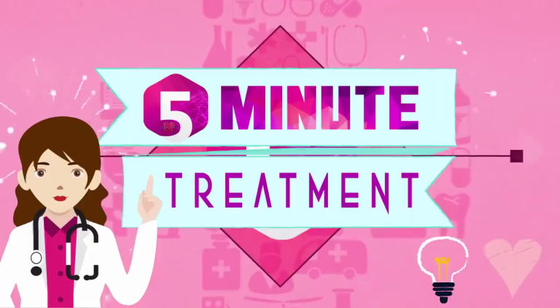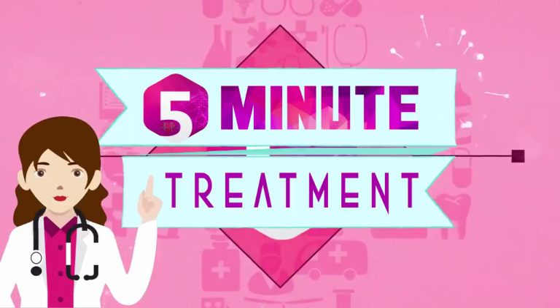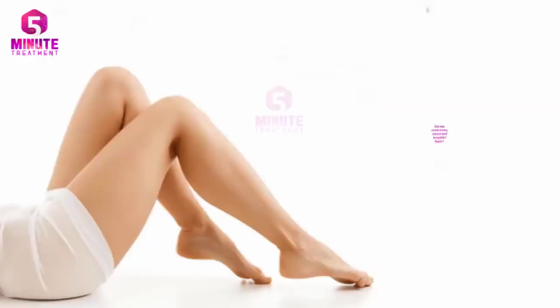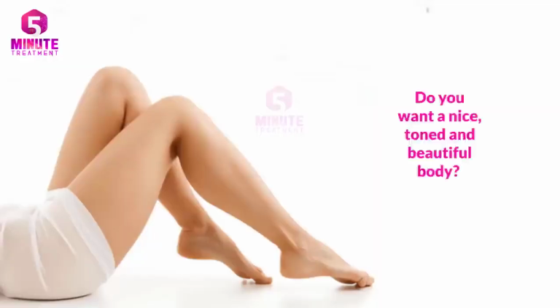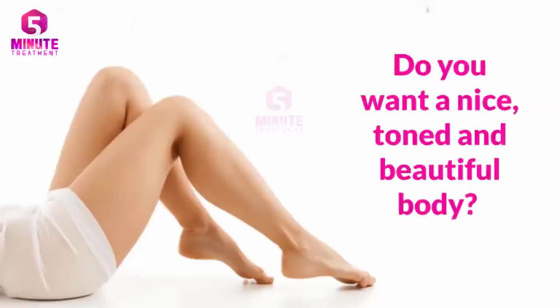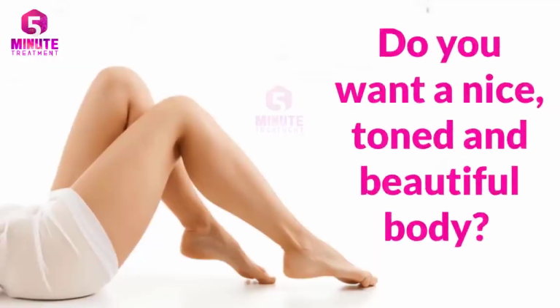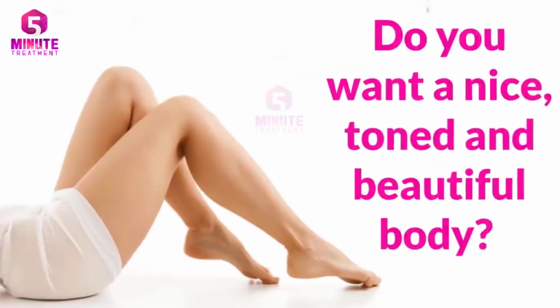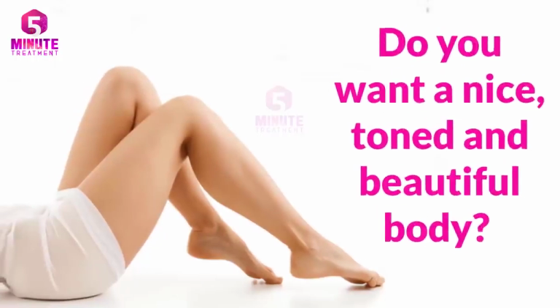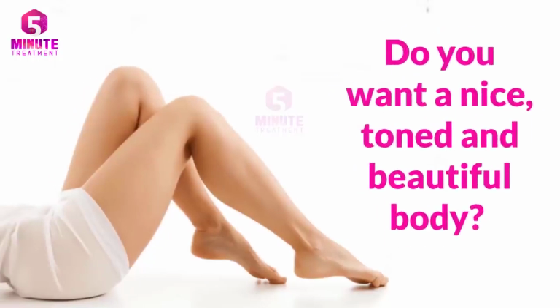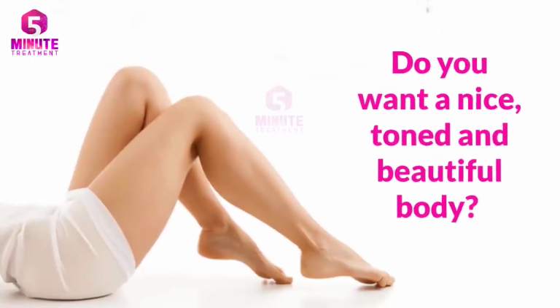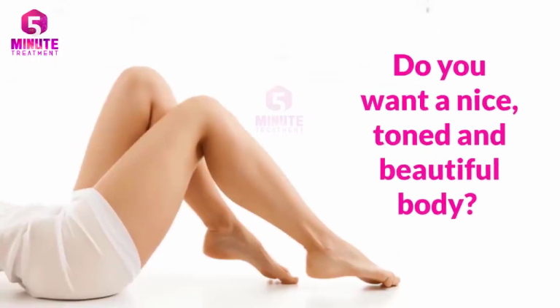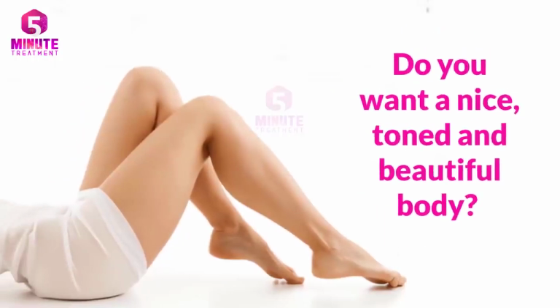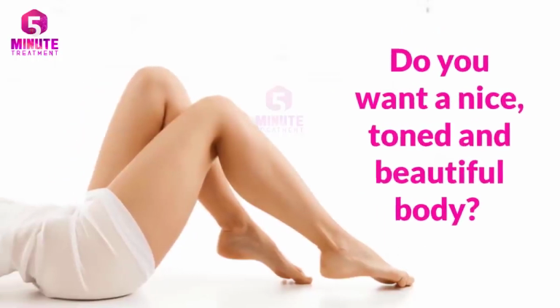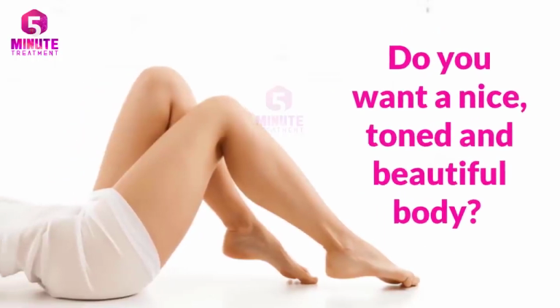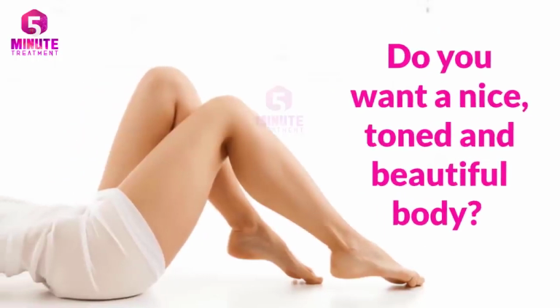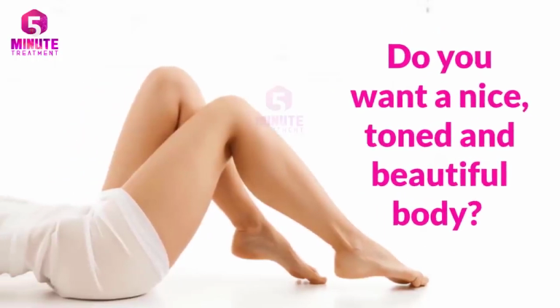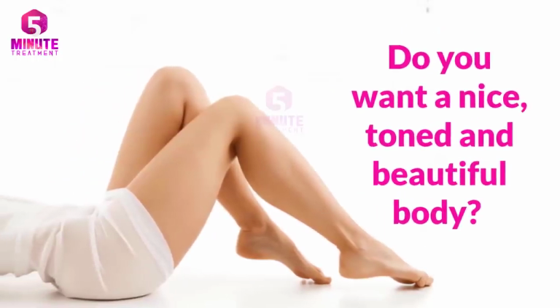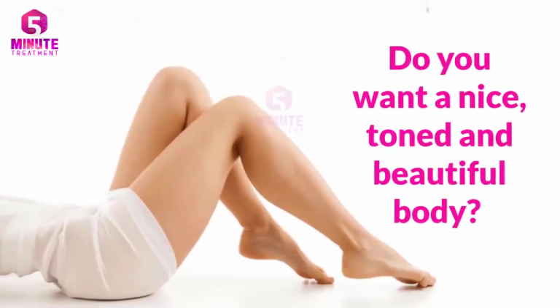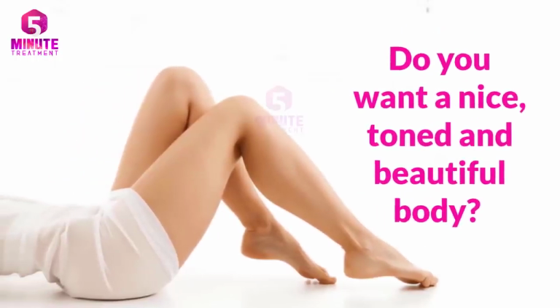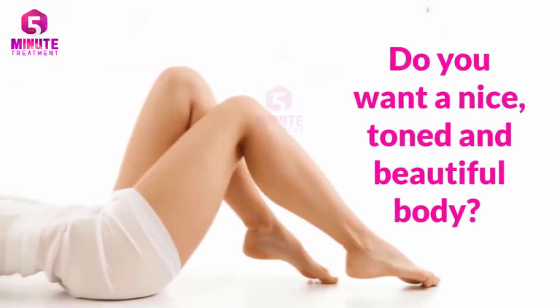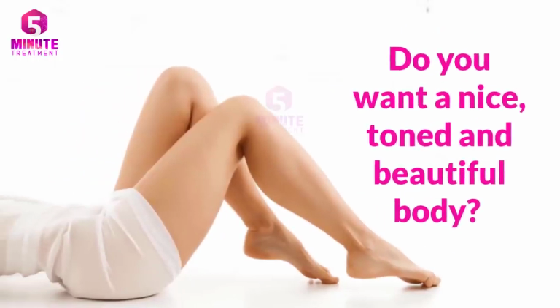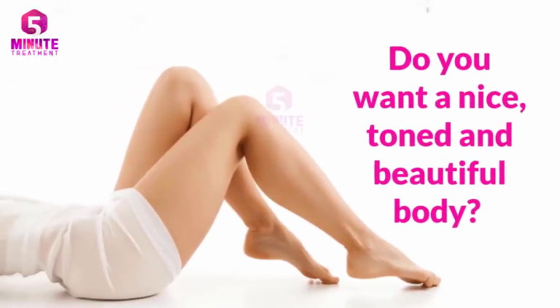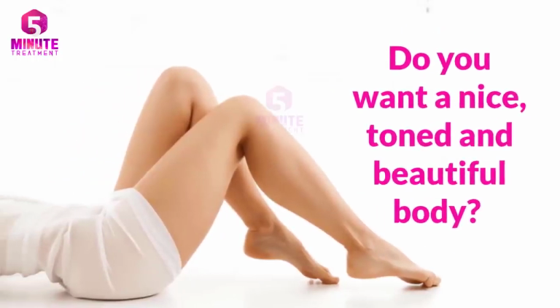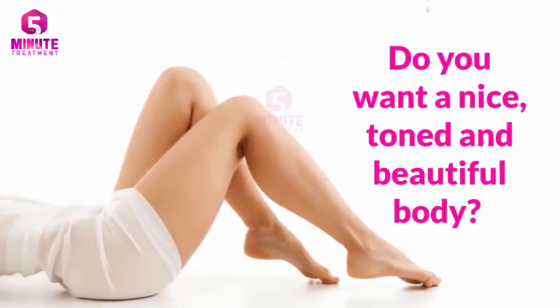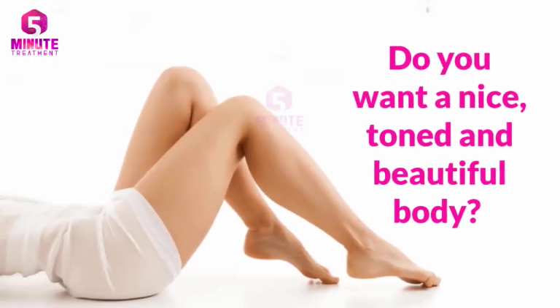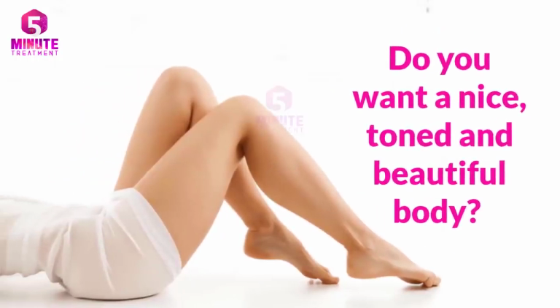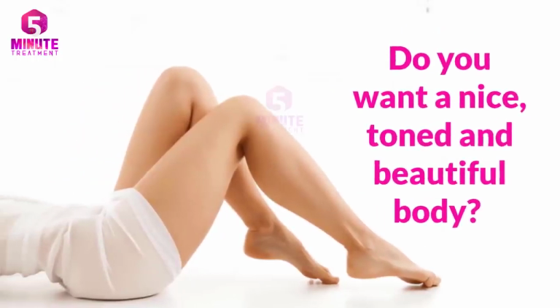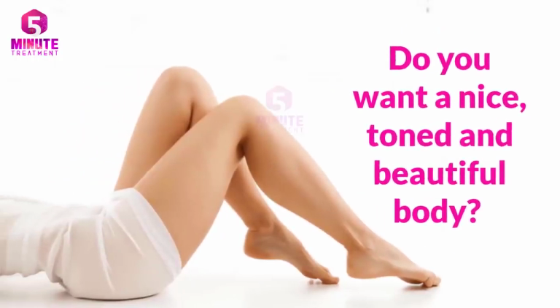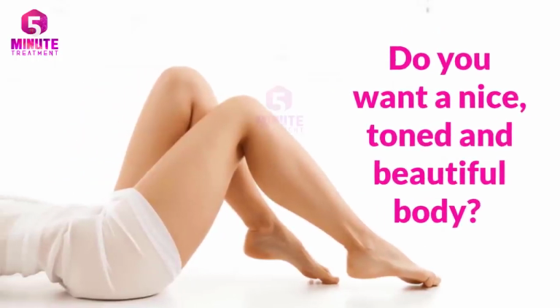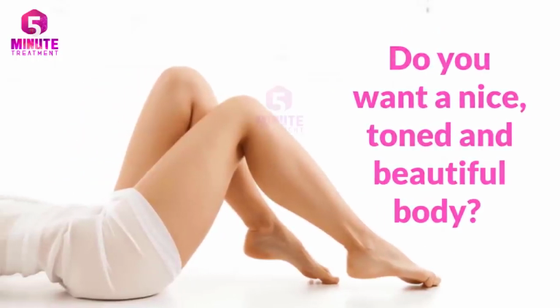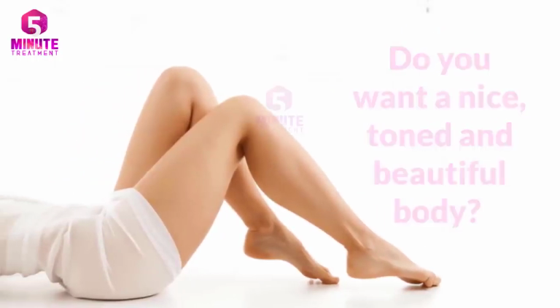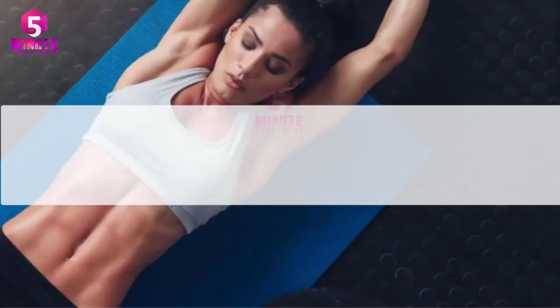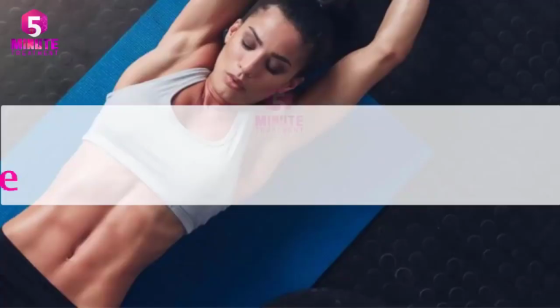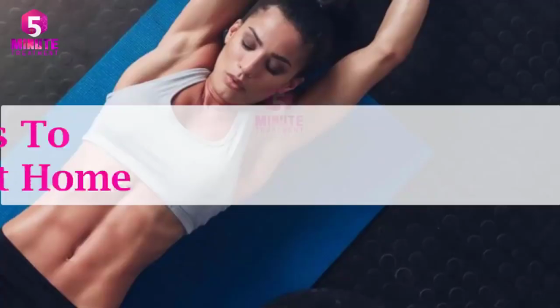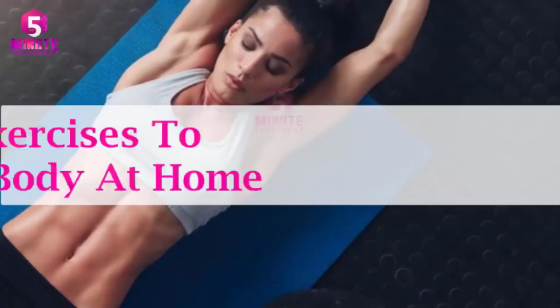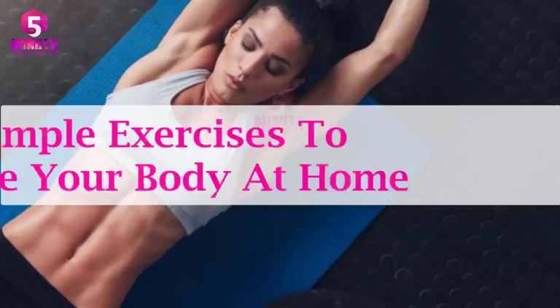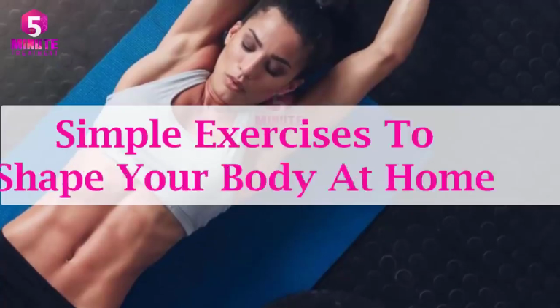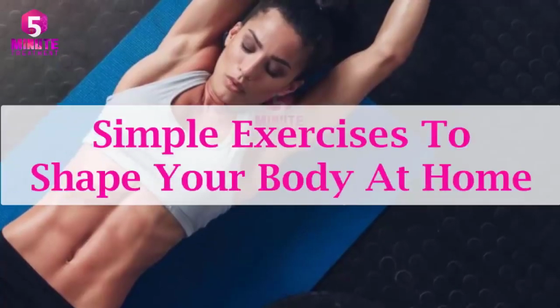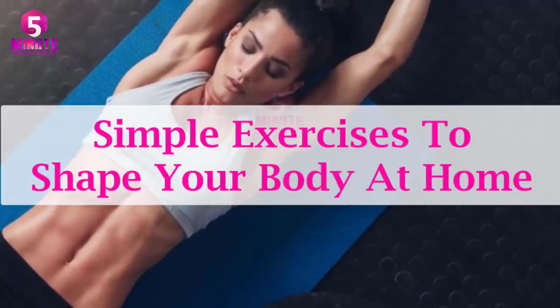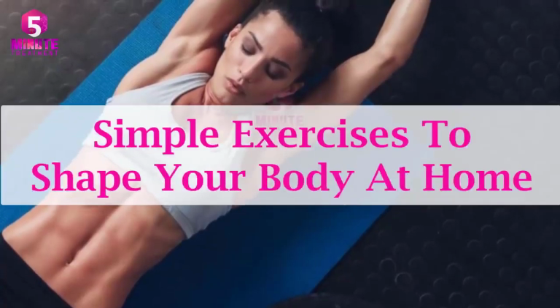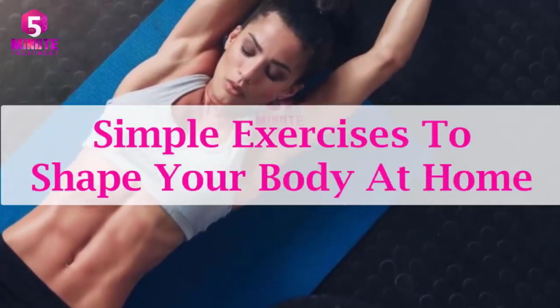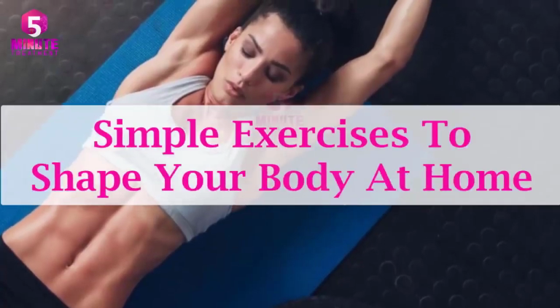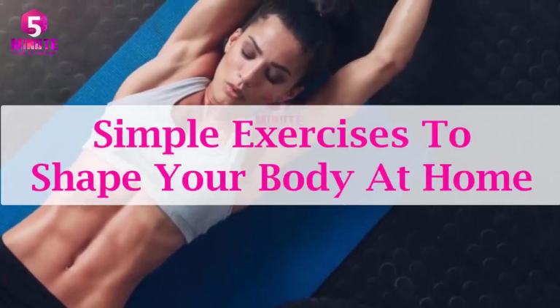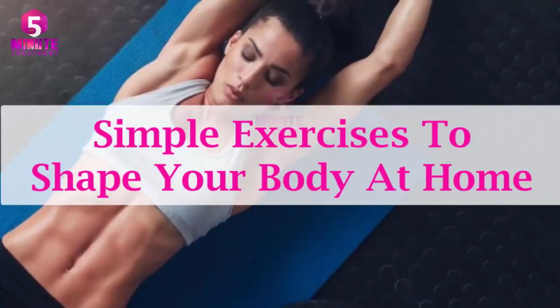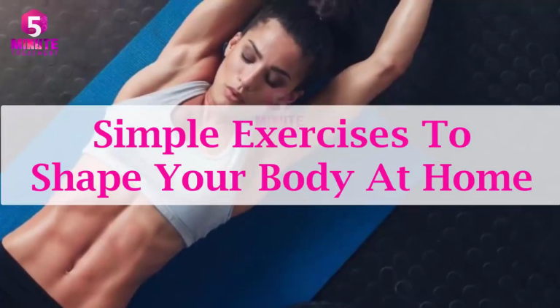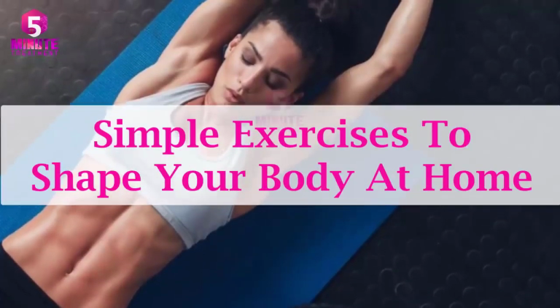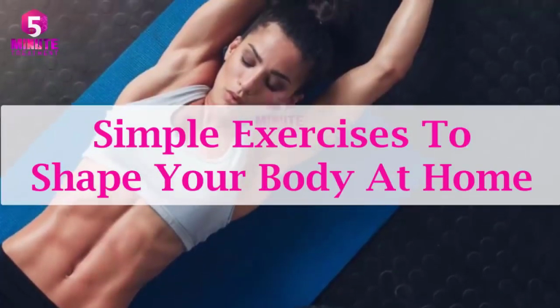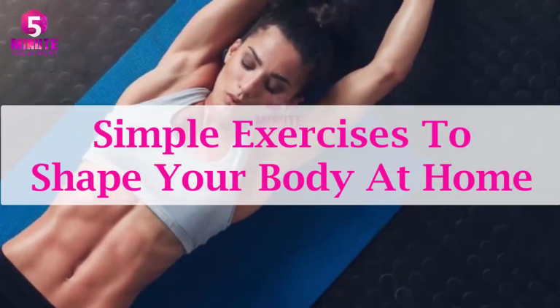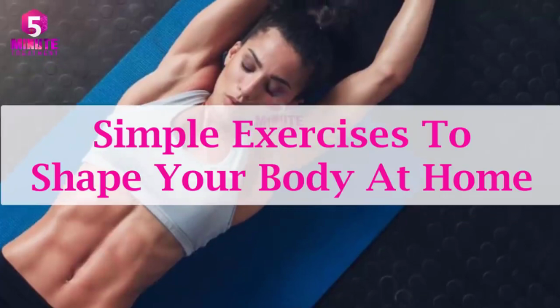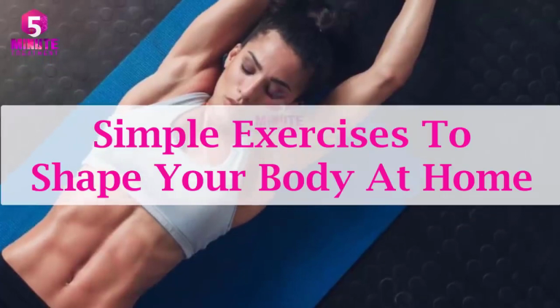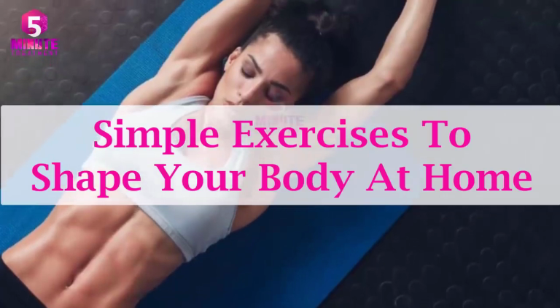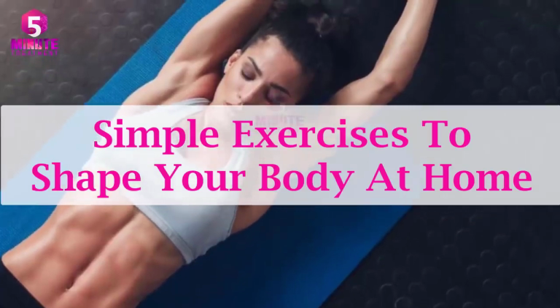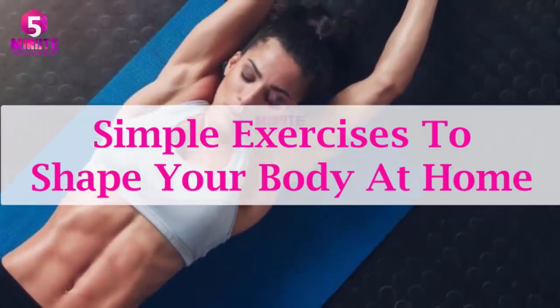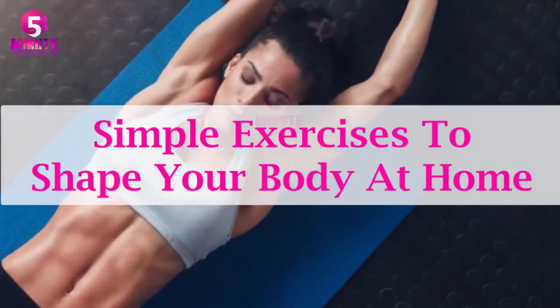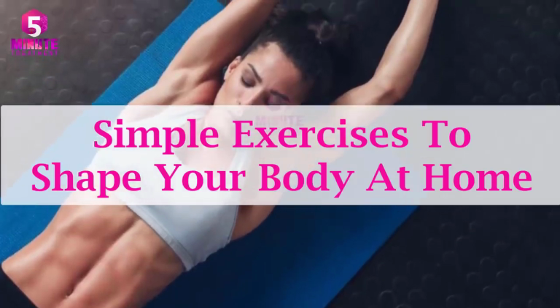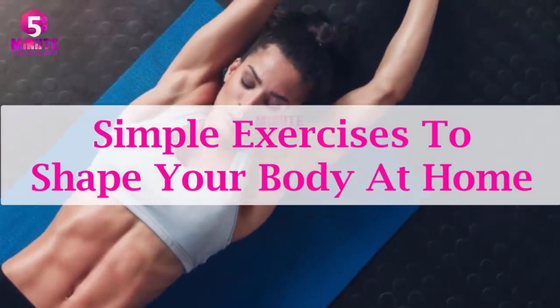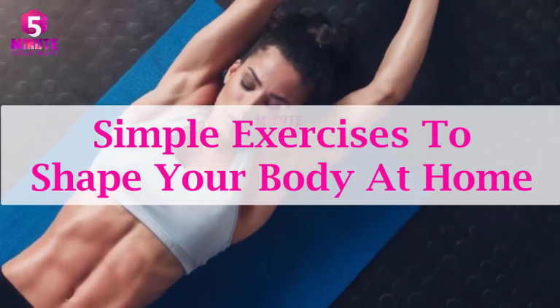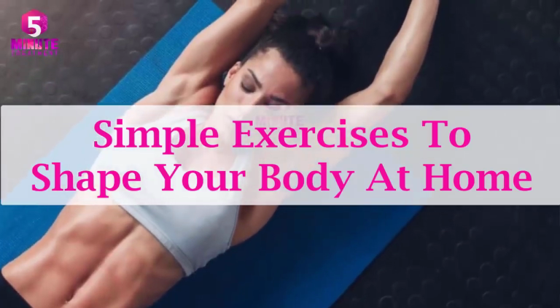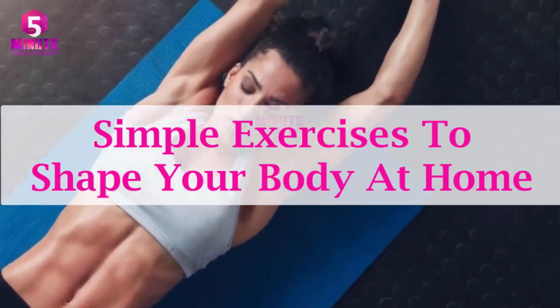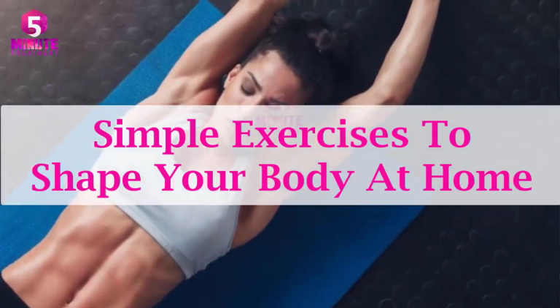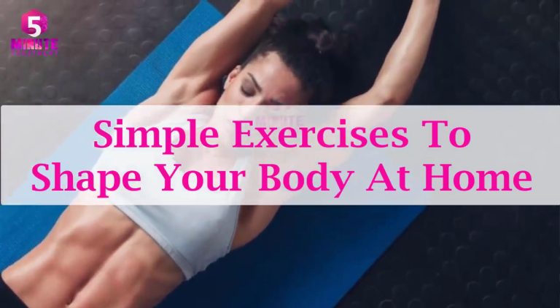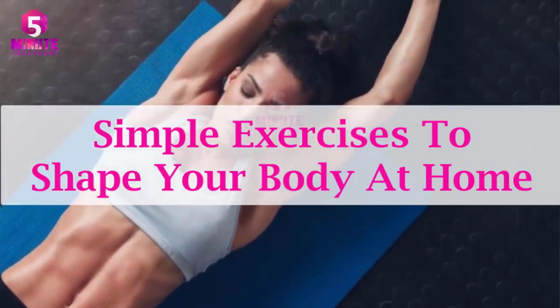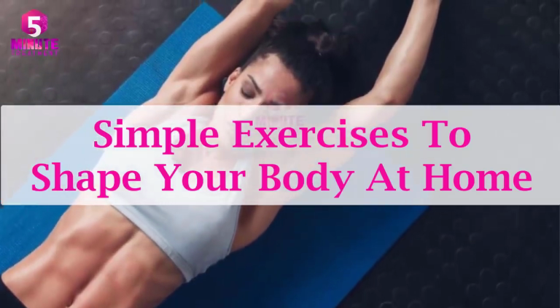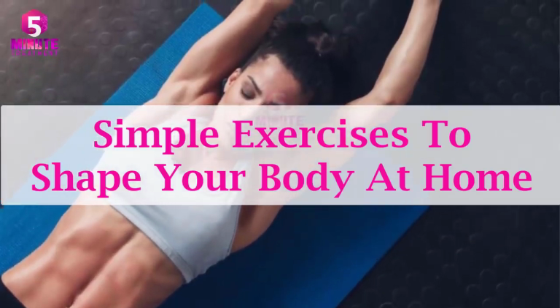Do you want a nice toned and beautiful body? Here are some simple exercises to shape your body at home.